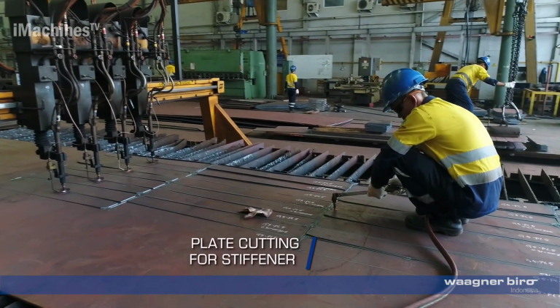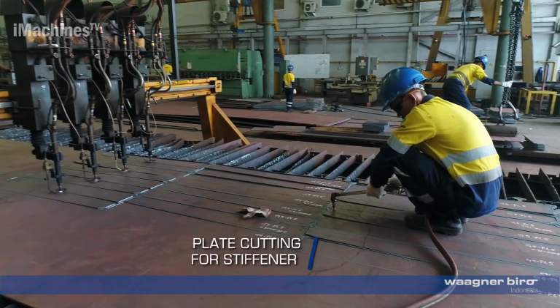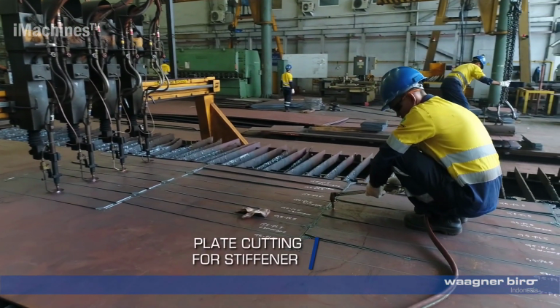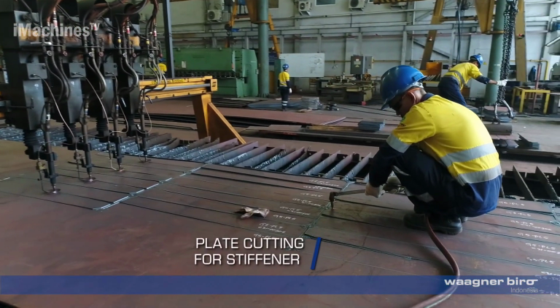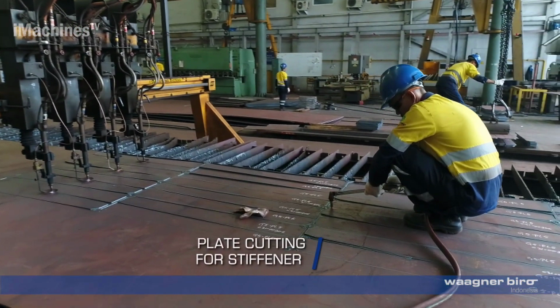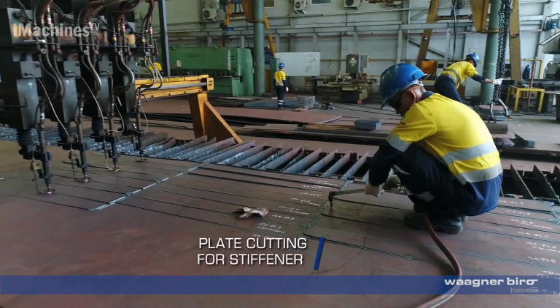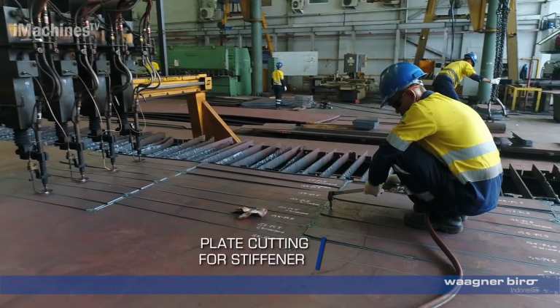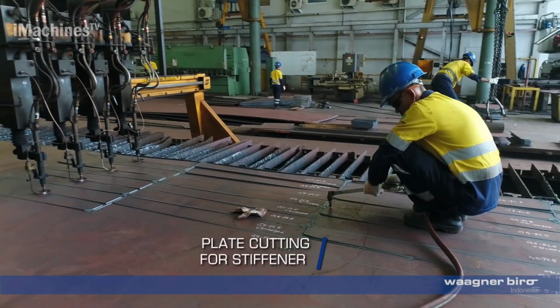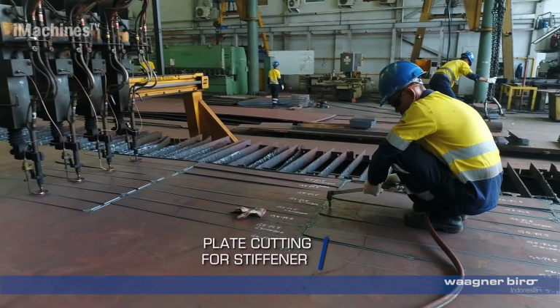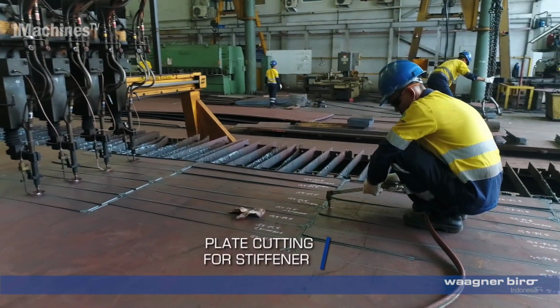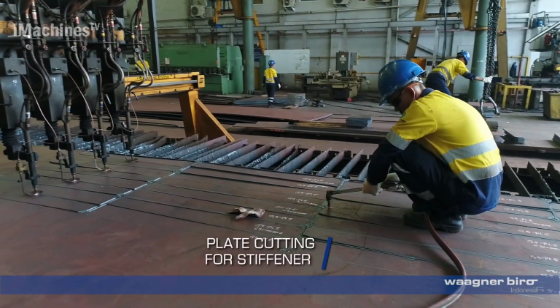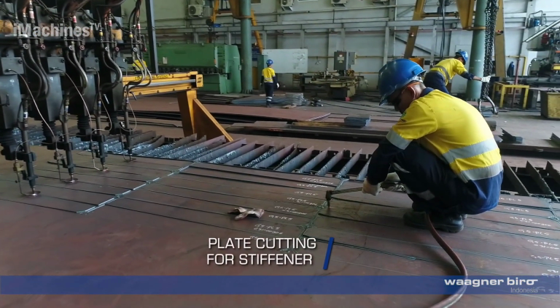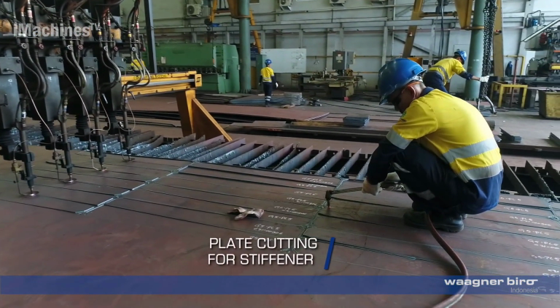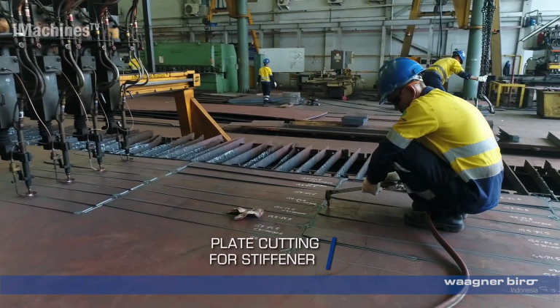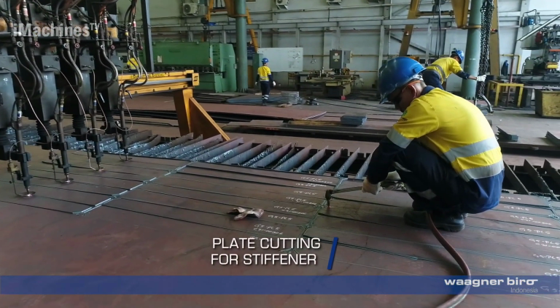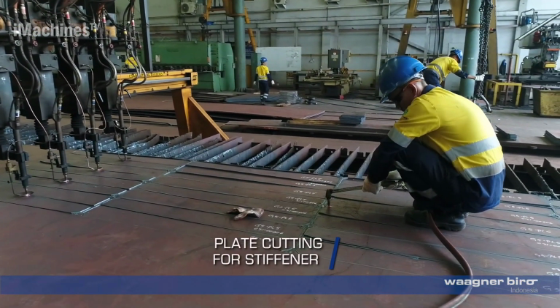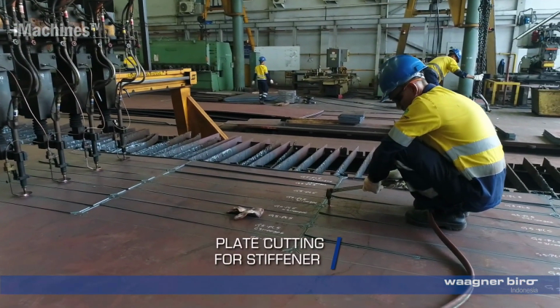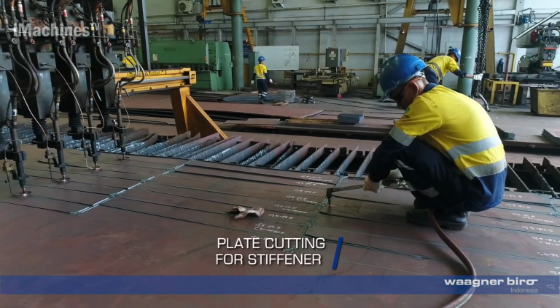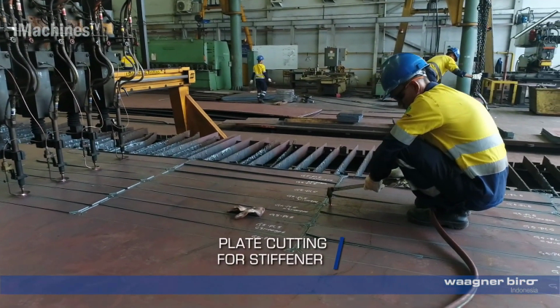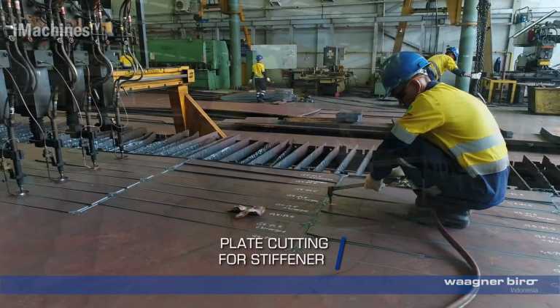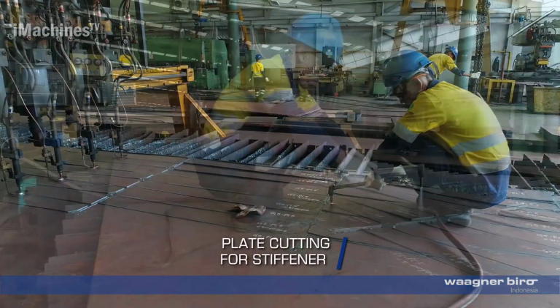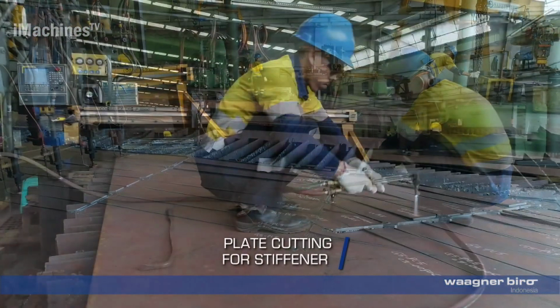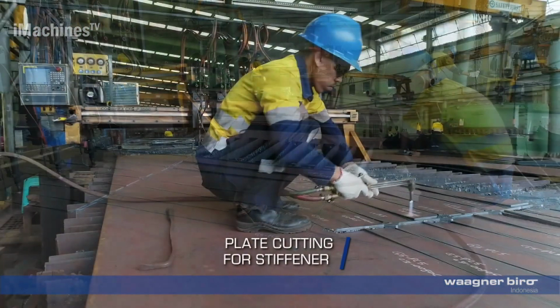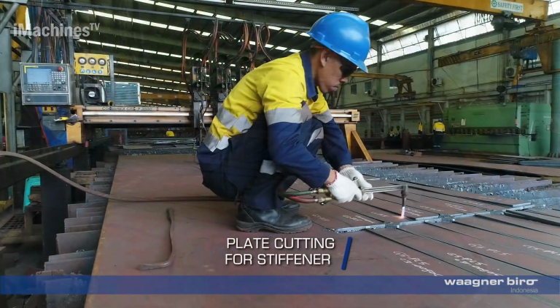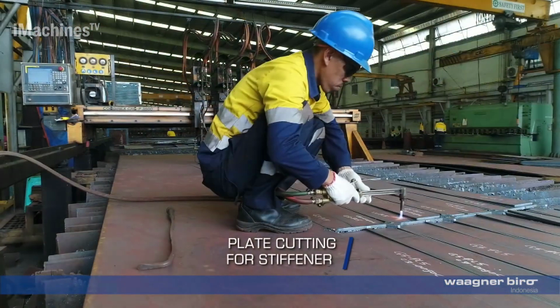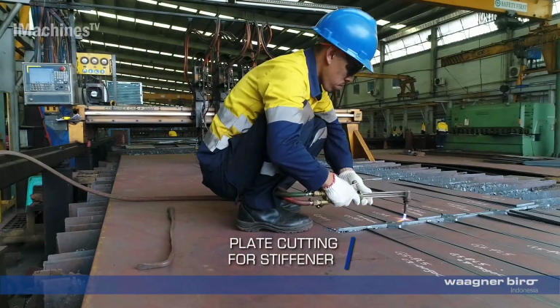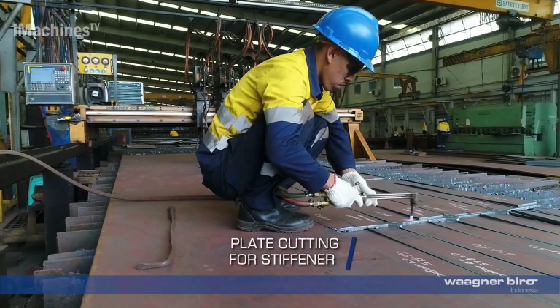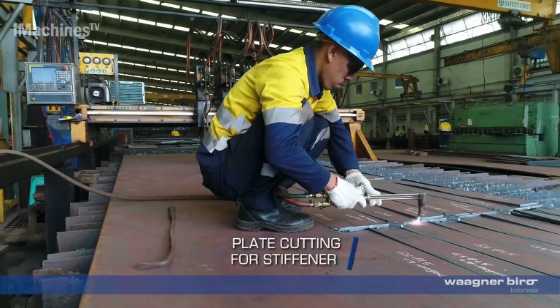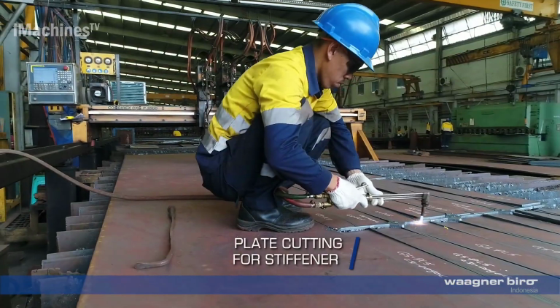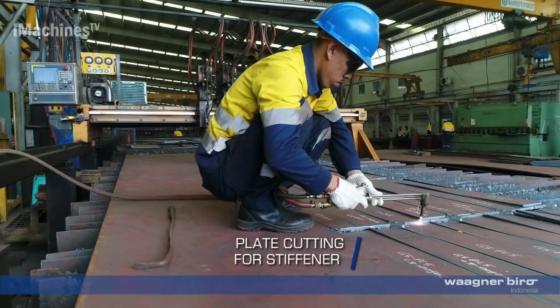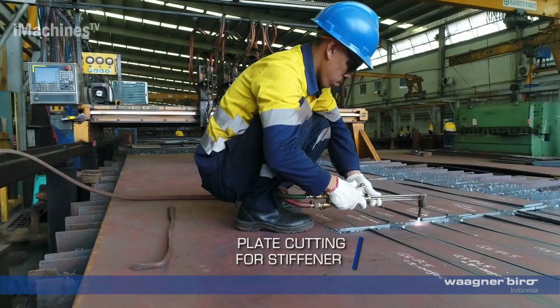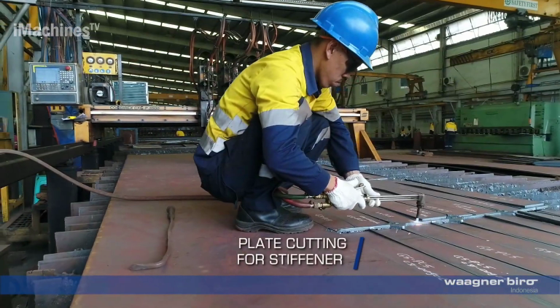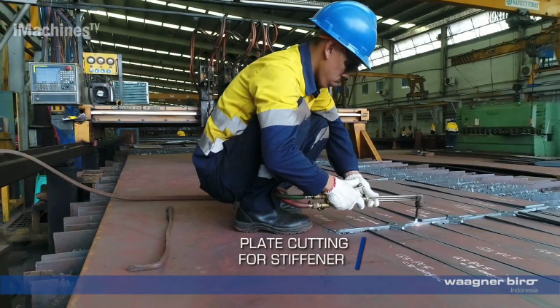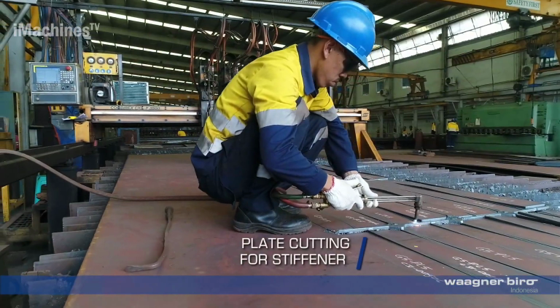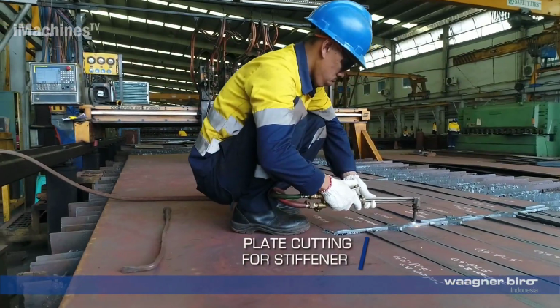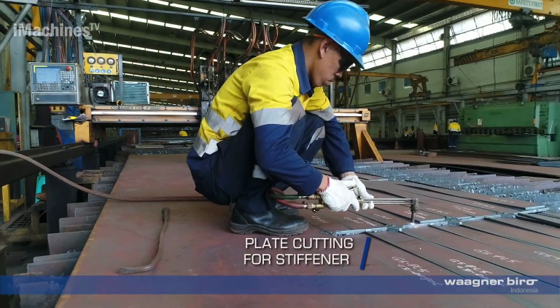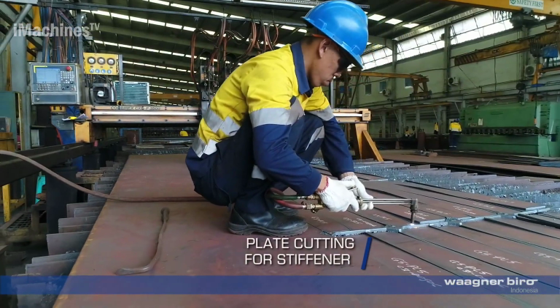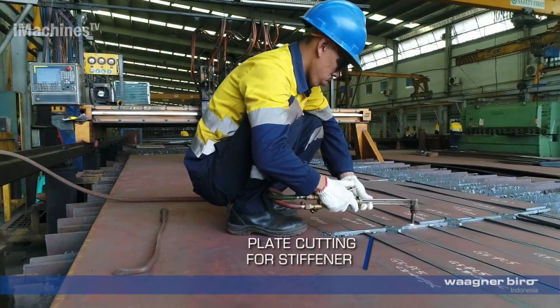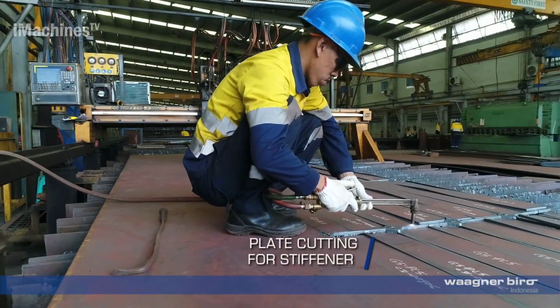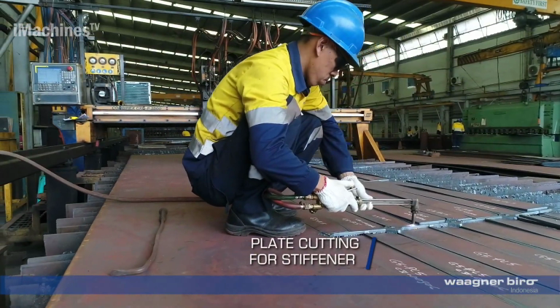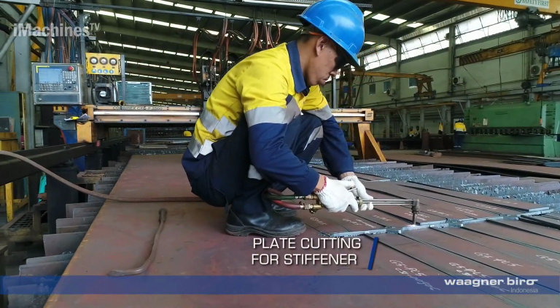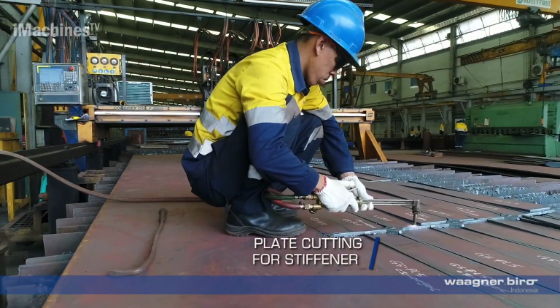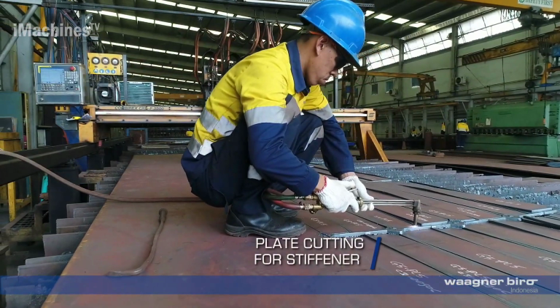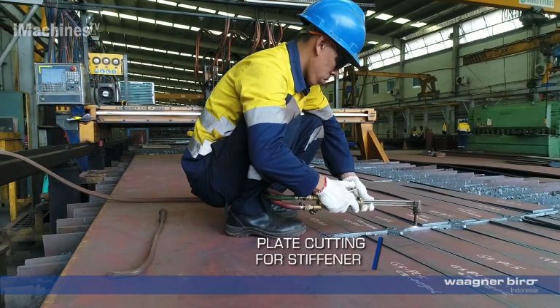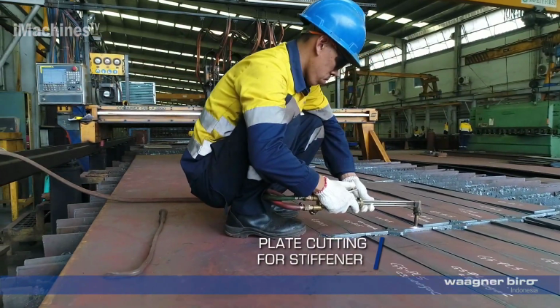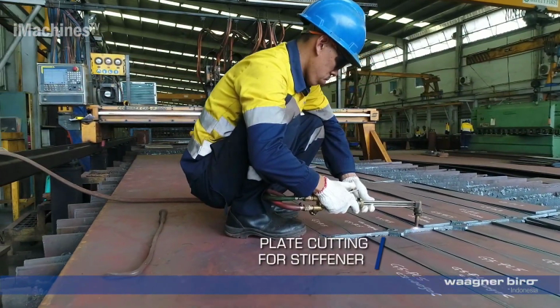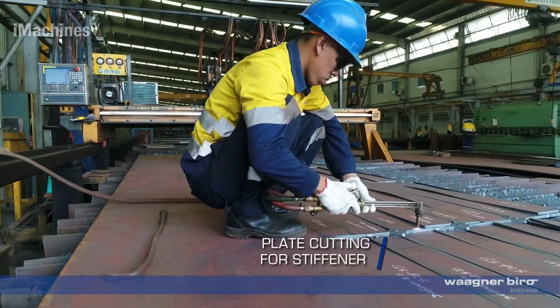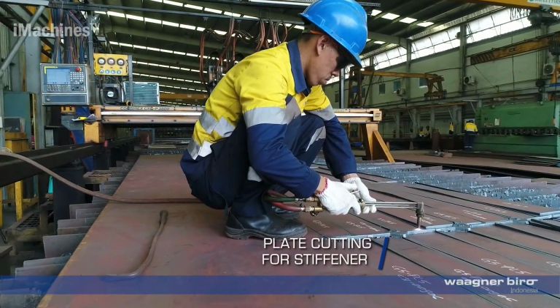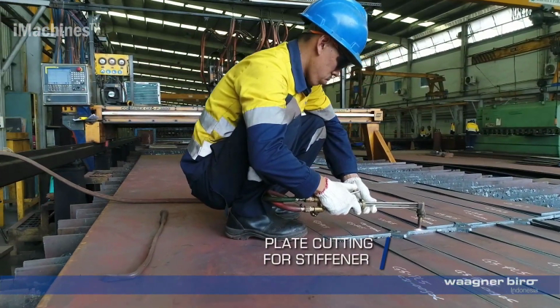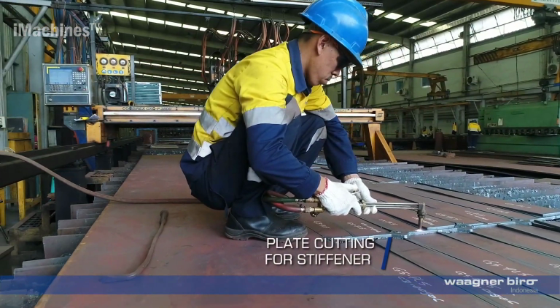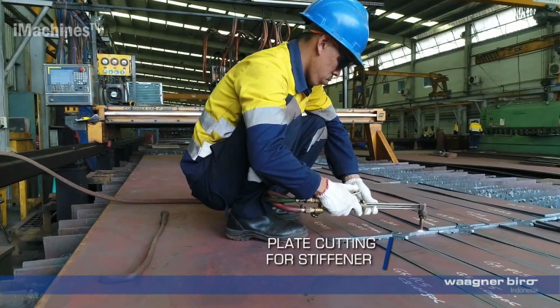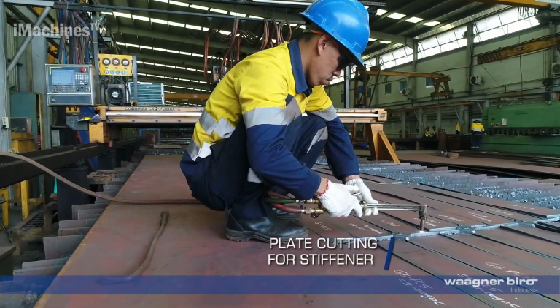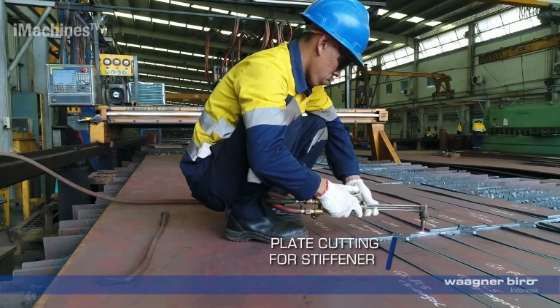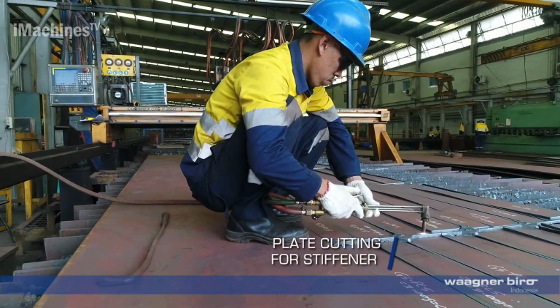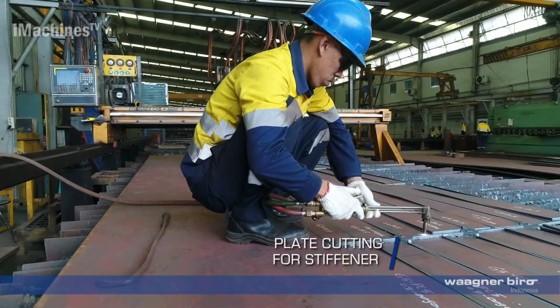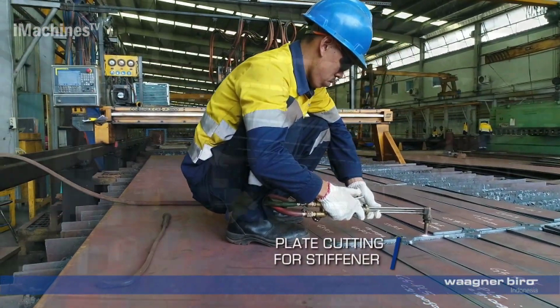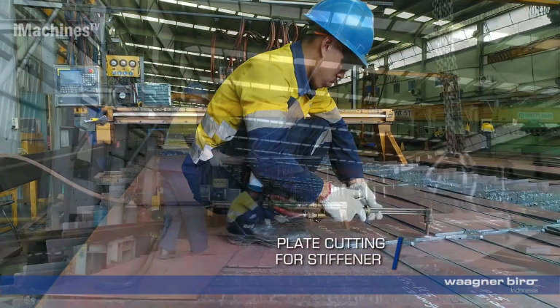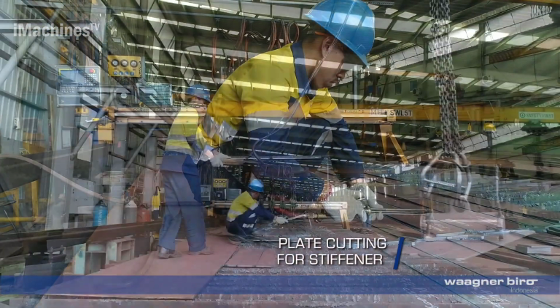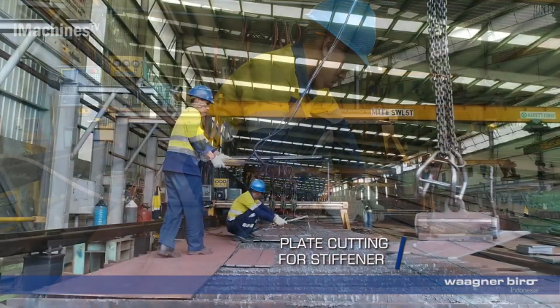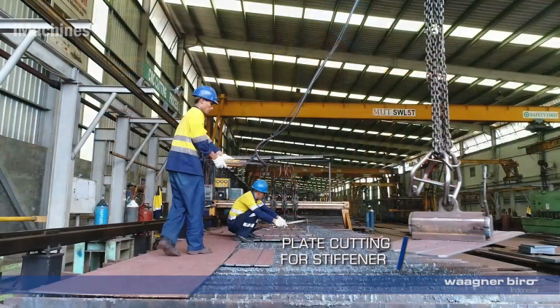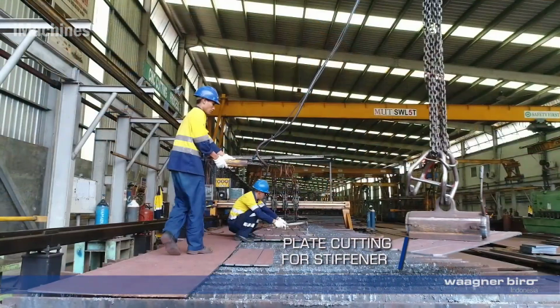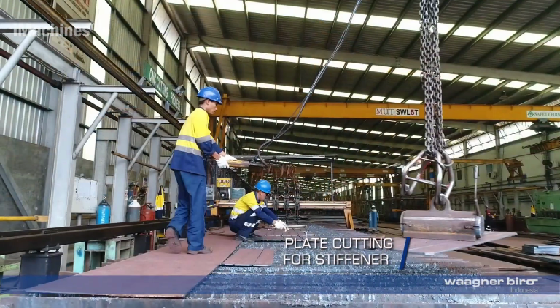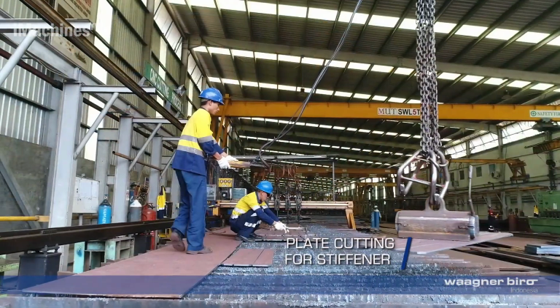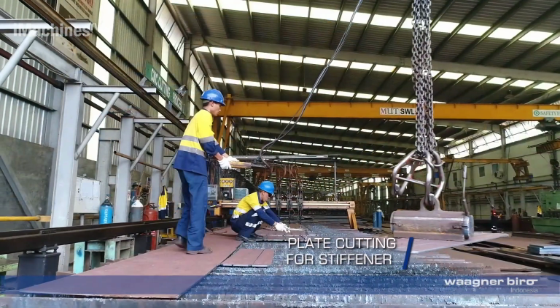Plate cutting for stiffeners: additional steel plates are cut to size to serve as stiffeners. These stiffeners provide added strength and support to the bridge structure.